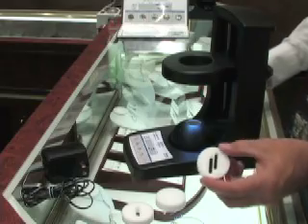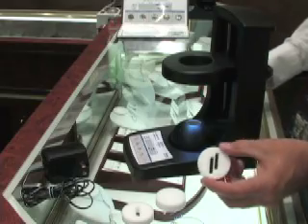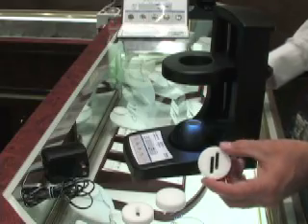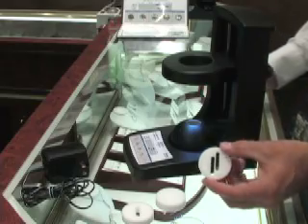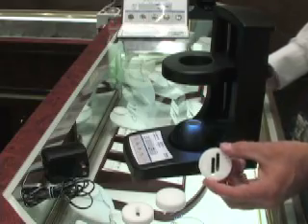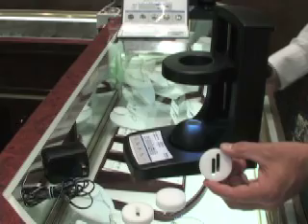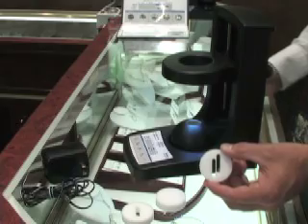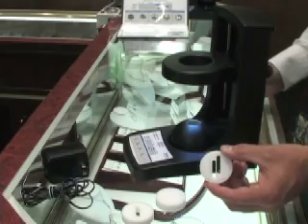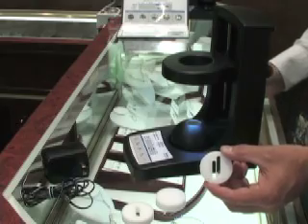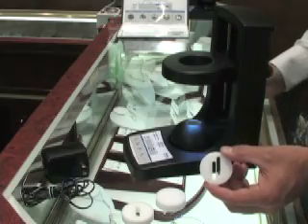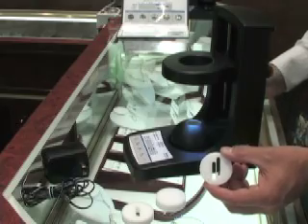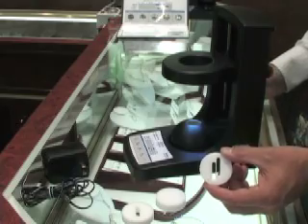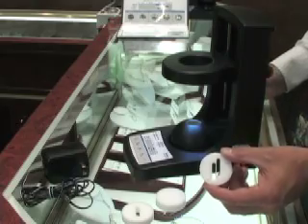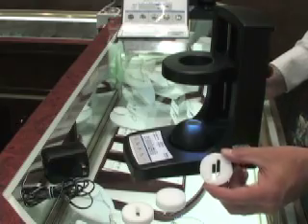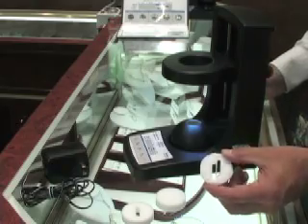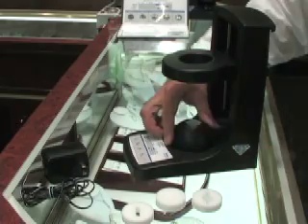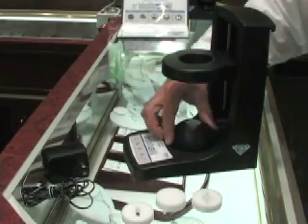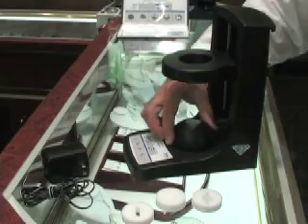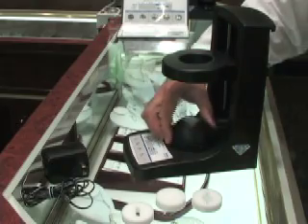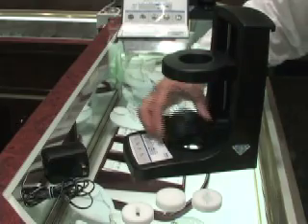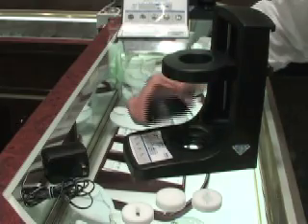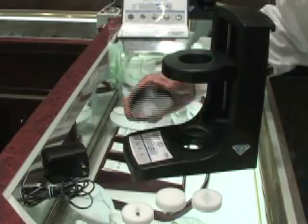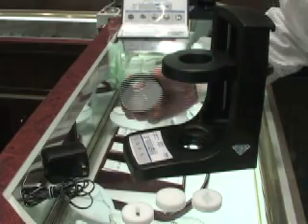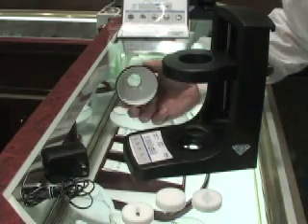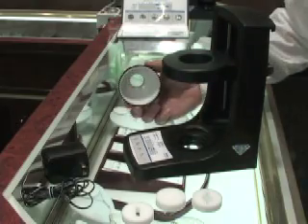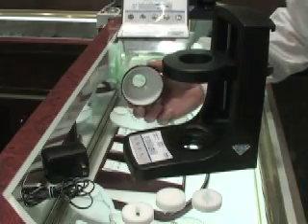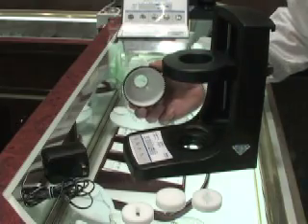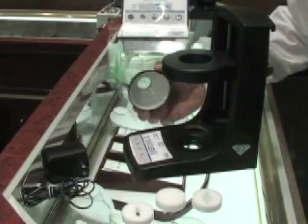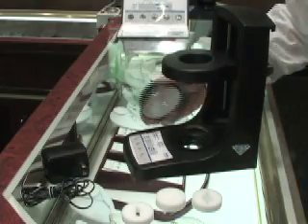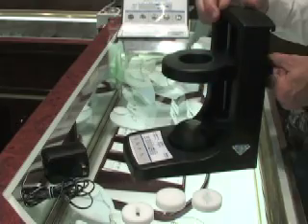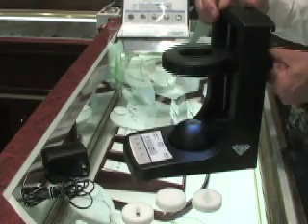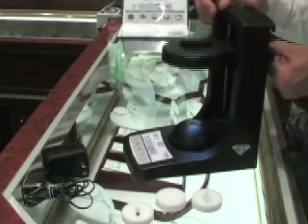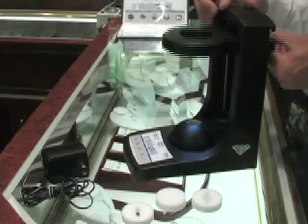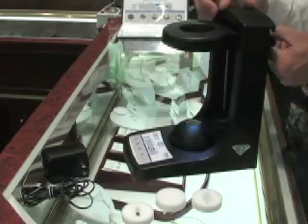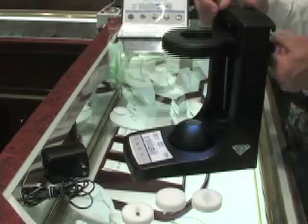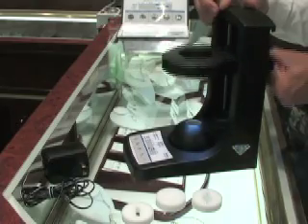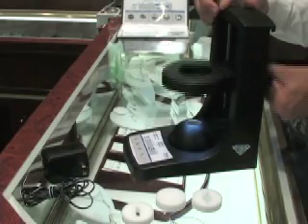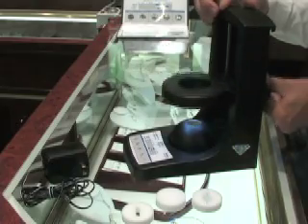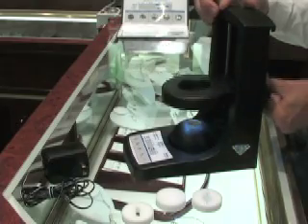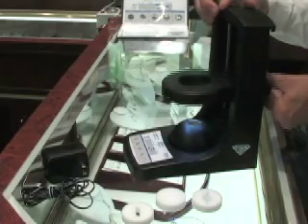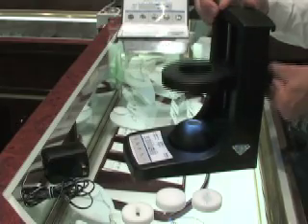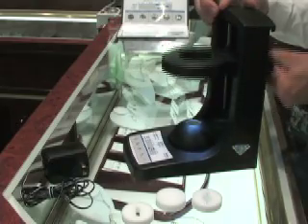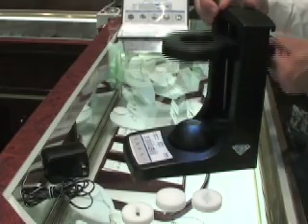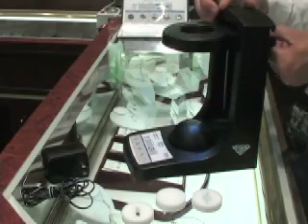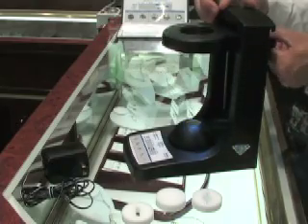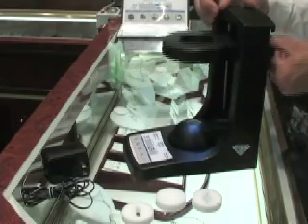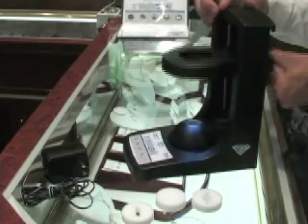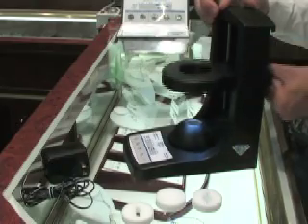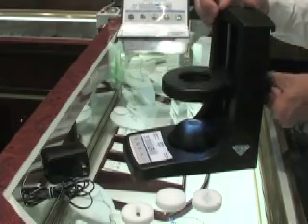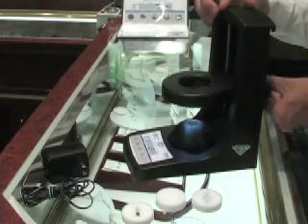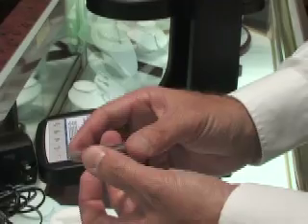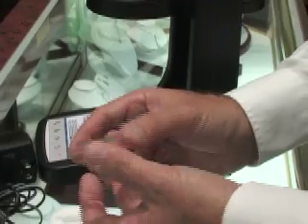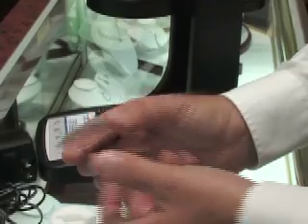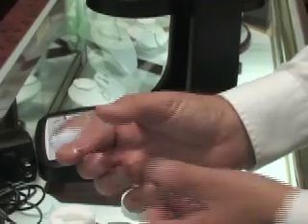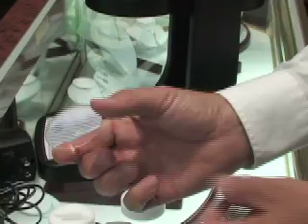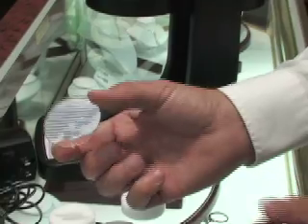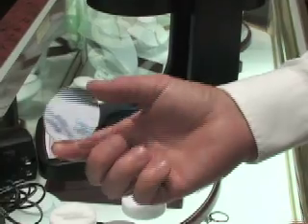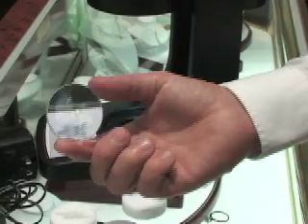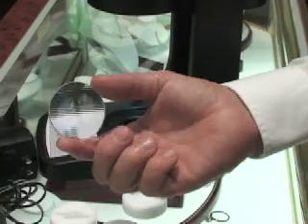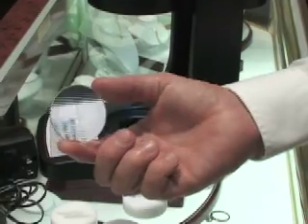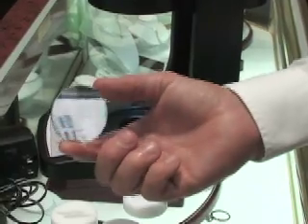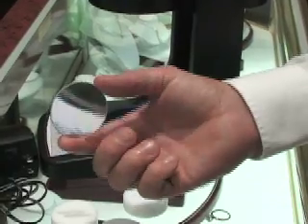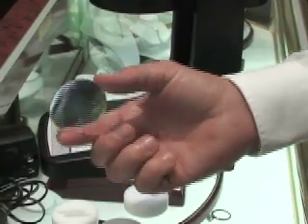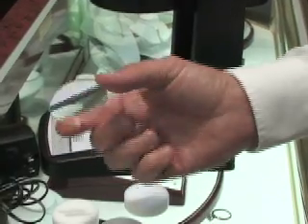The four main elements are: the diamond holder, the sphere, the moving light ring, and the magnifying lens.